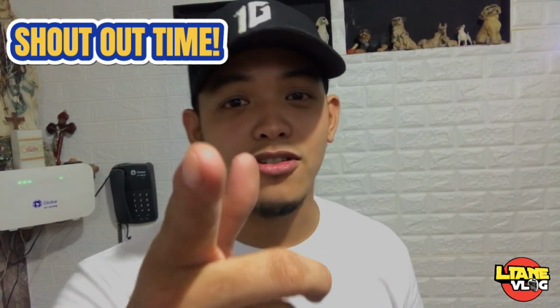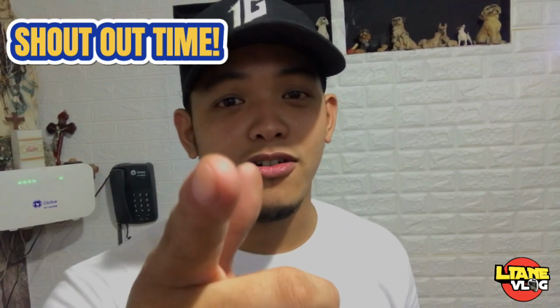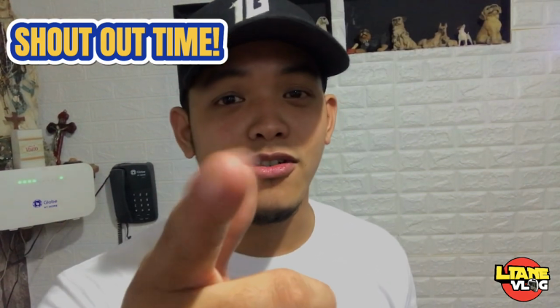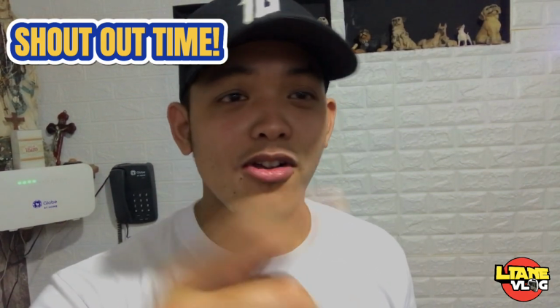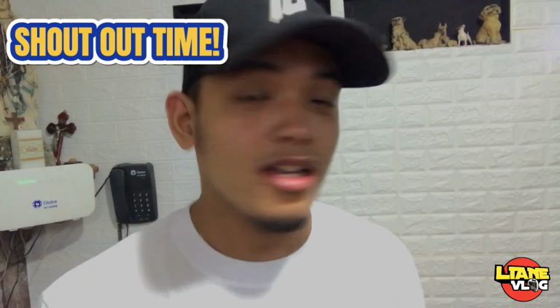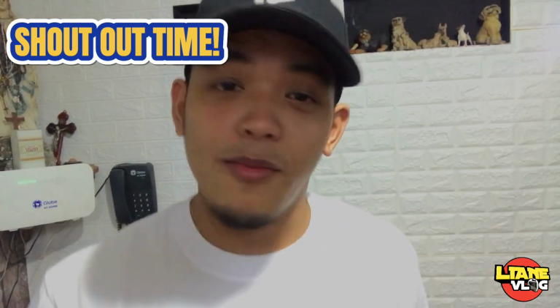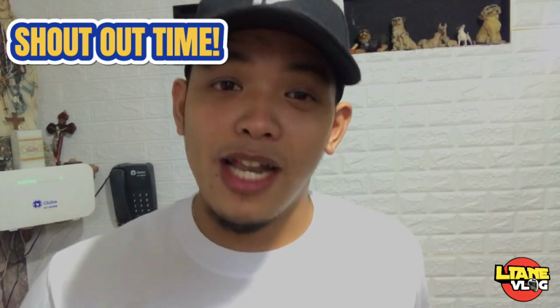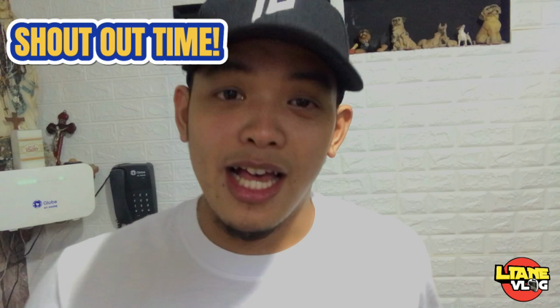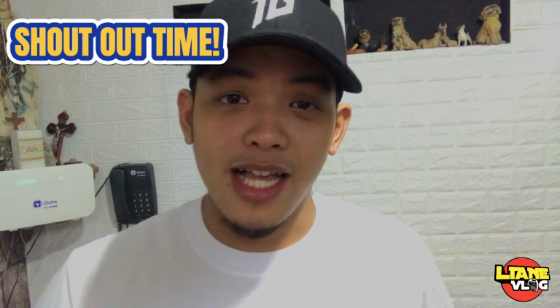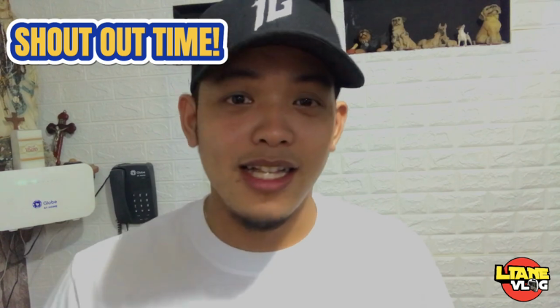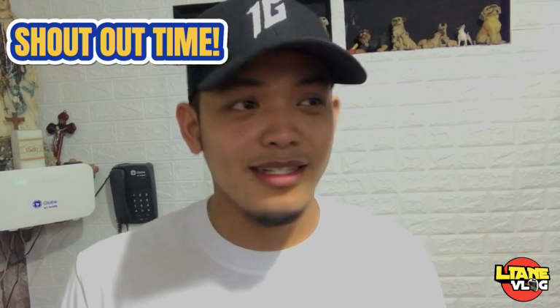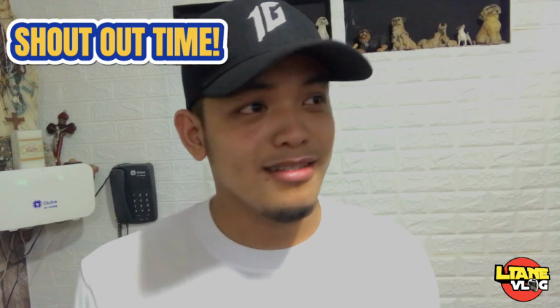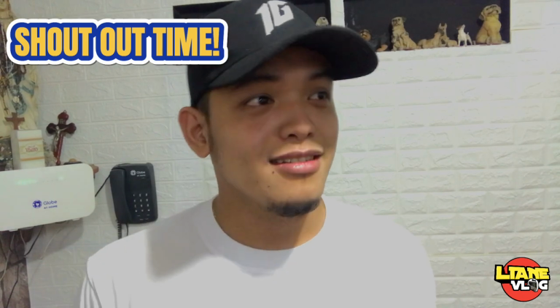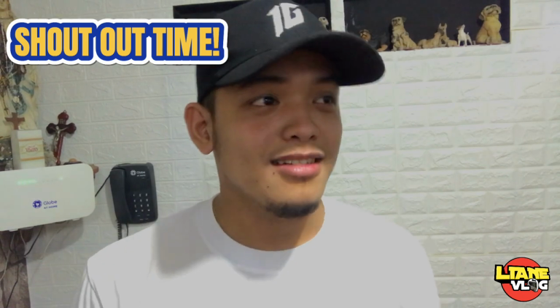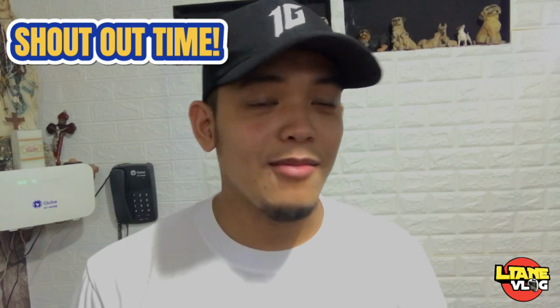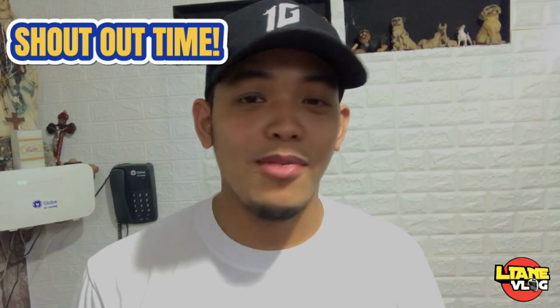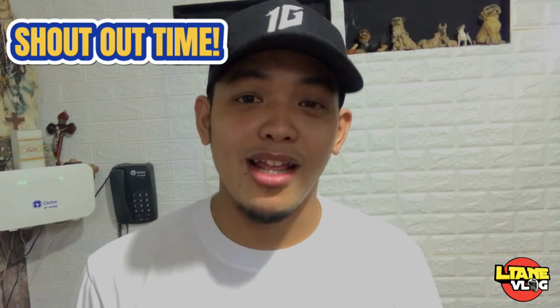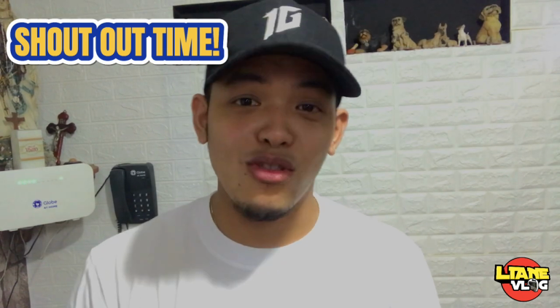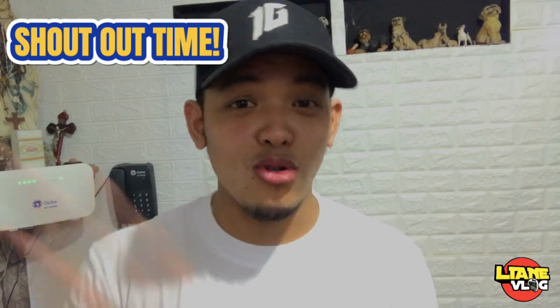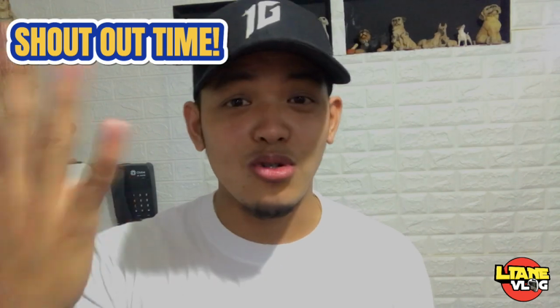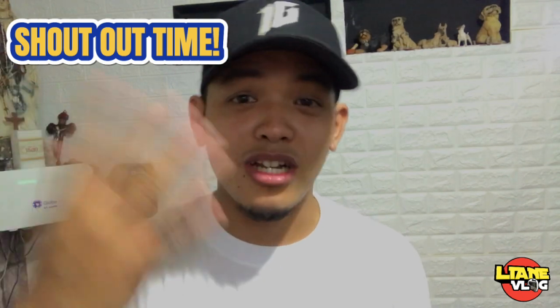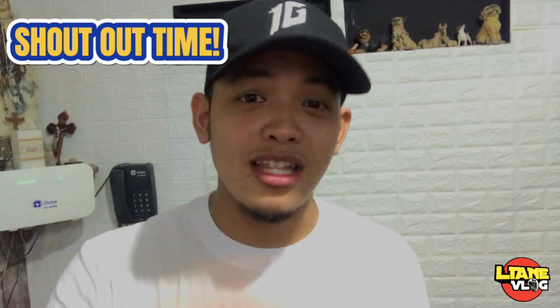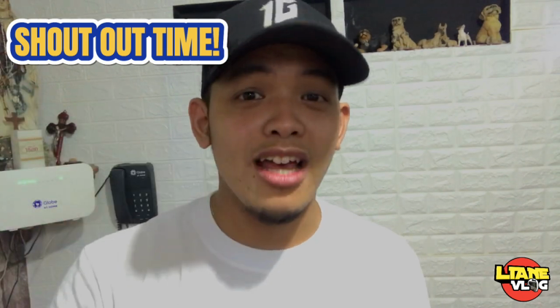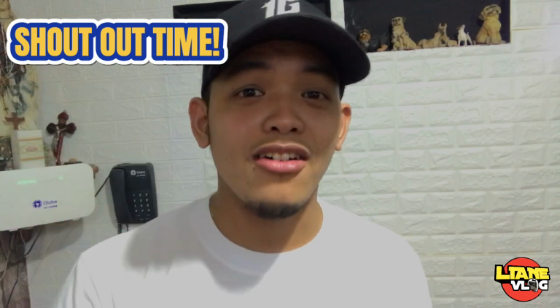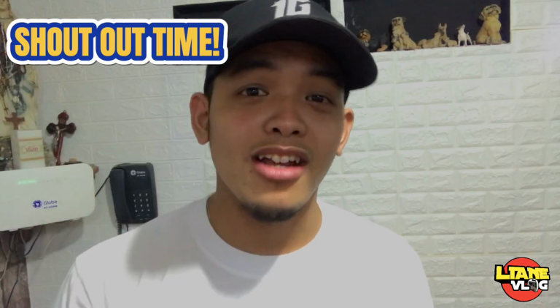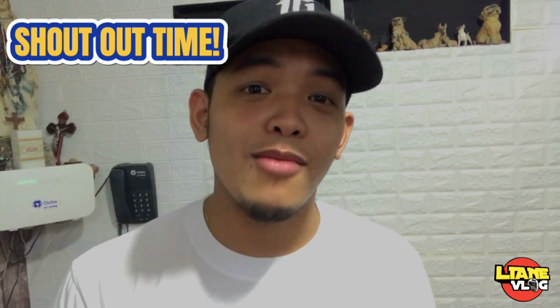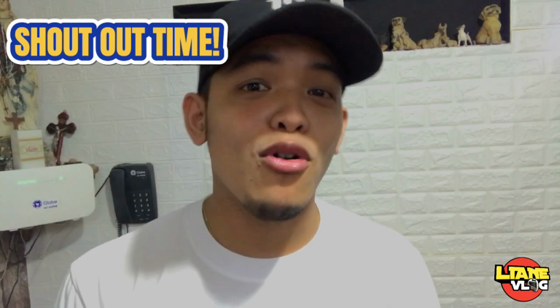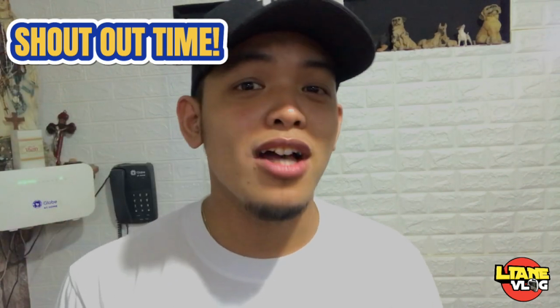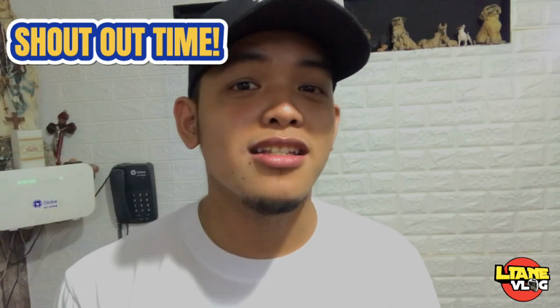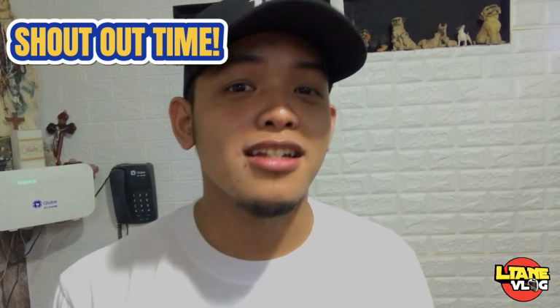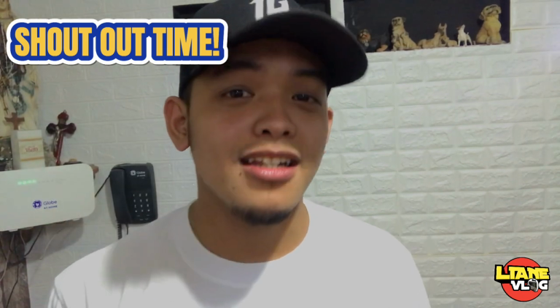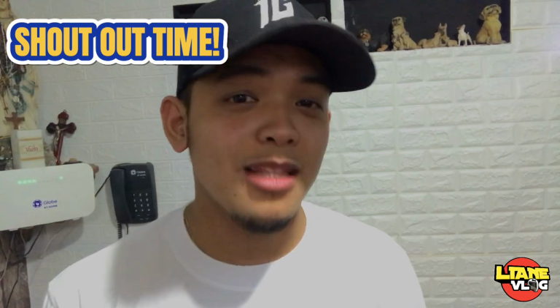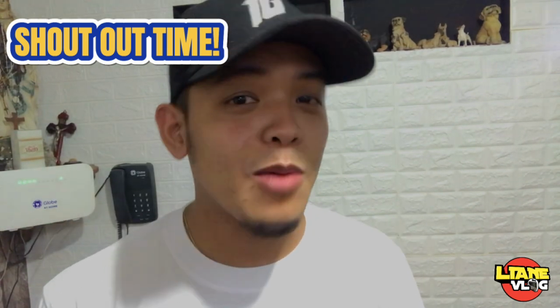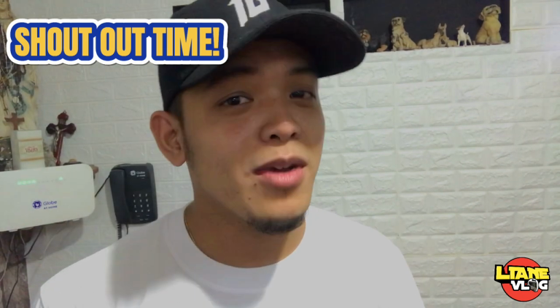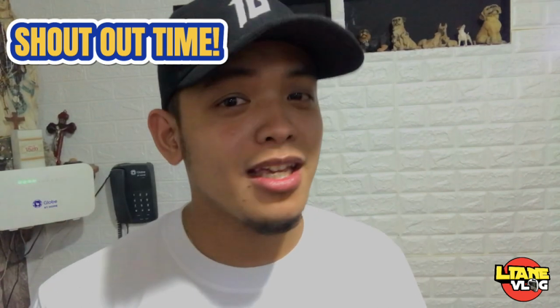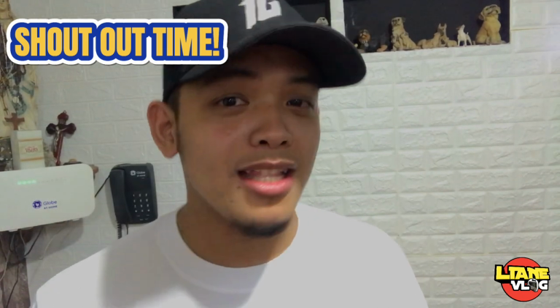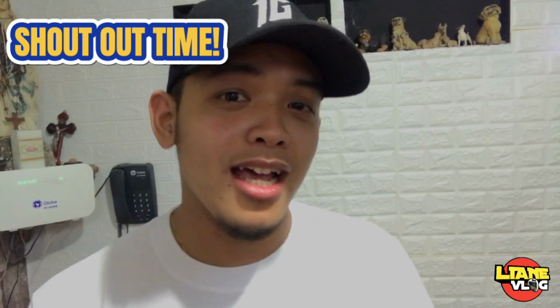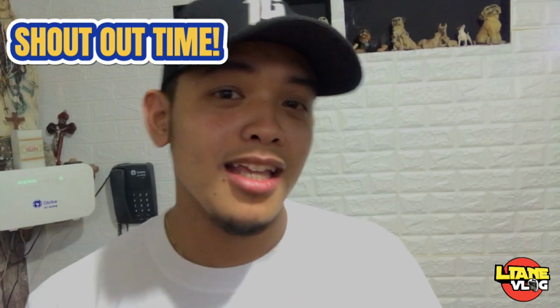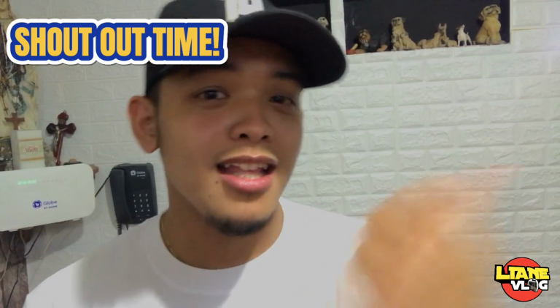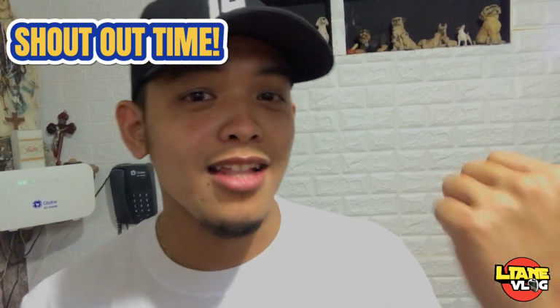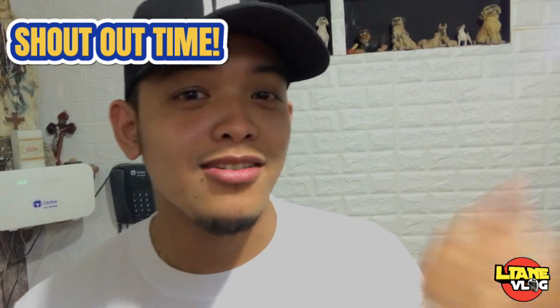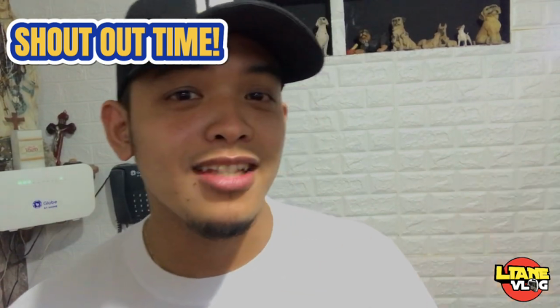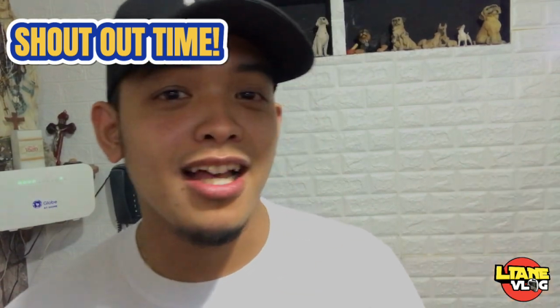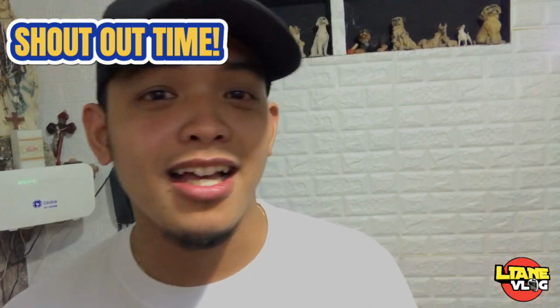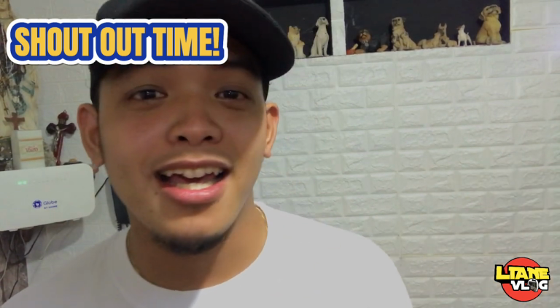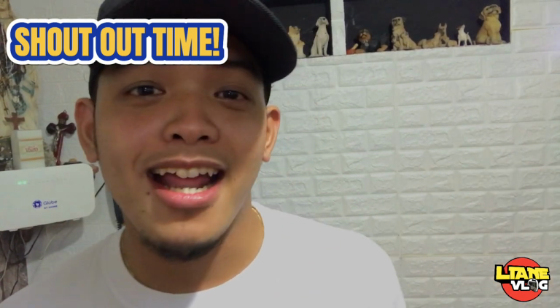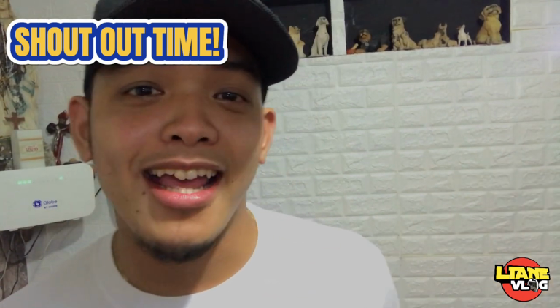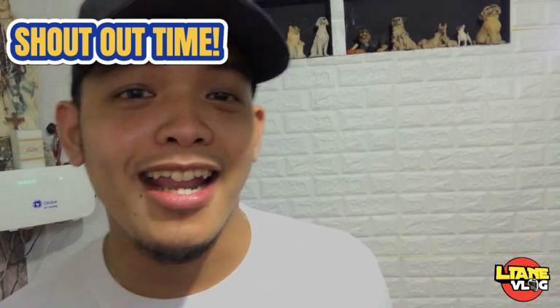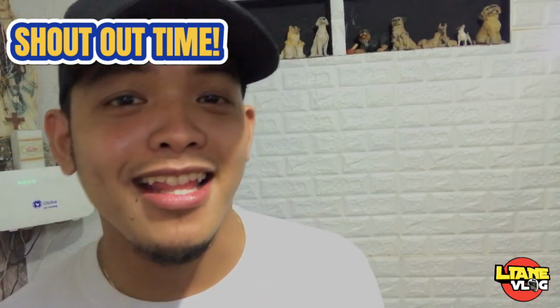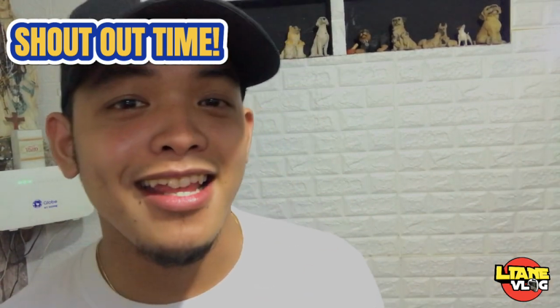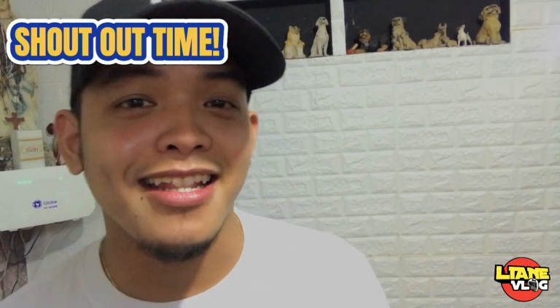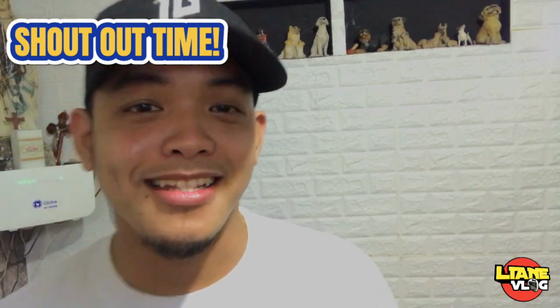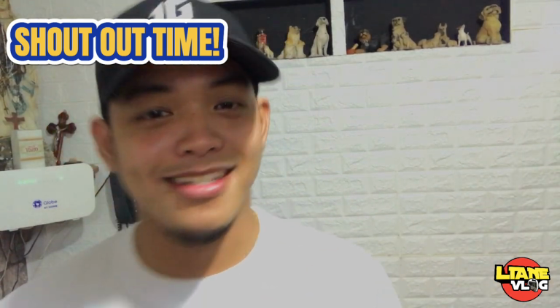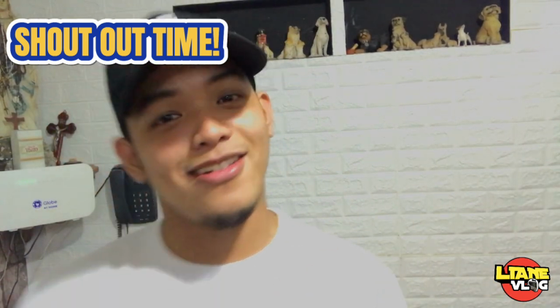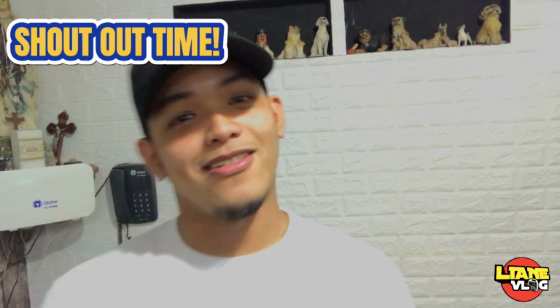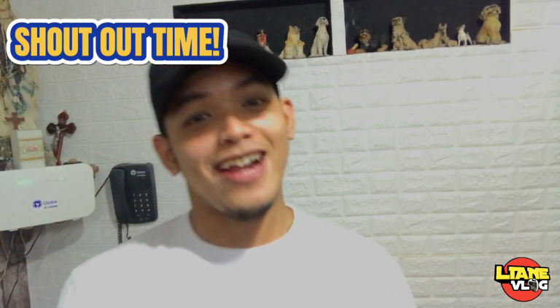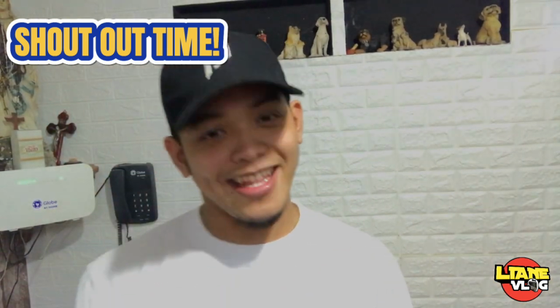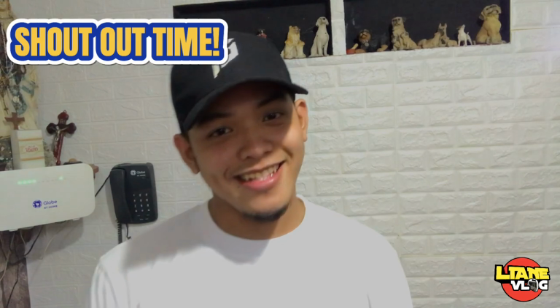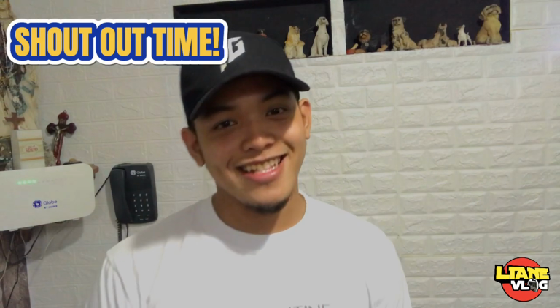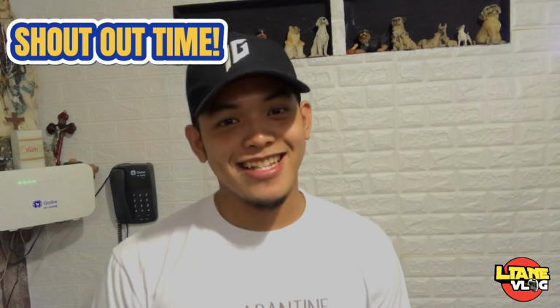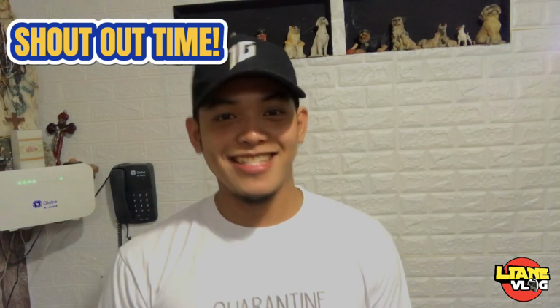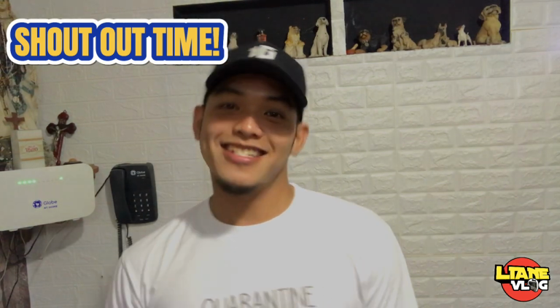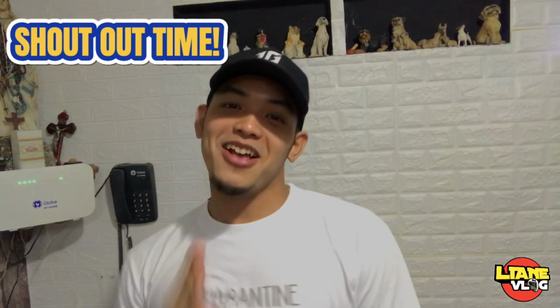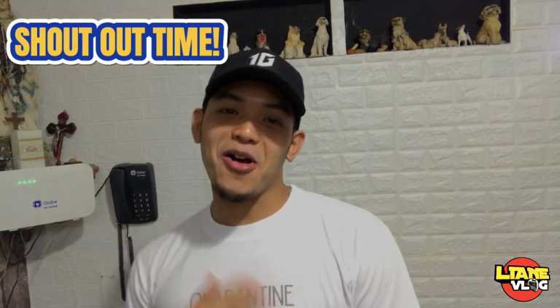So, gabi na. Syempre, tulog na tayo. Kinabukasan na lang tayo — magkita-kita doon sa garahe natin. Alright, let's go!